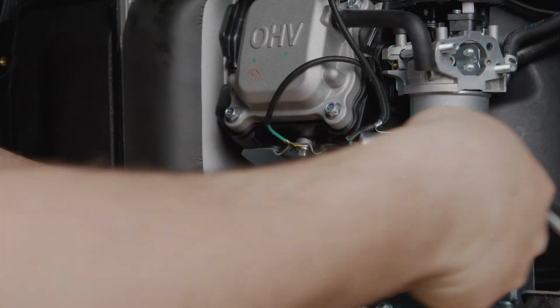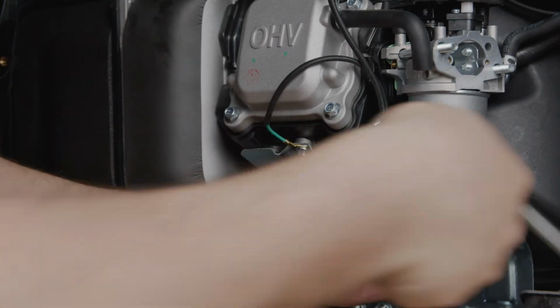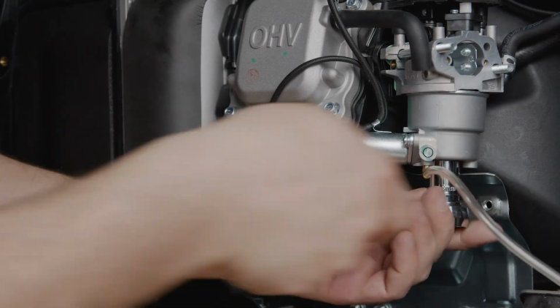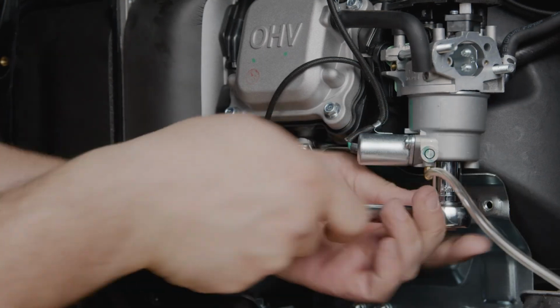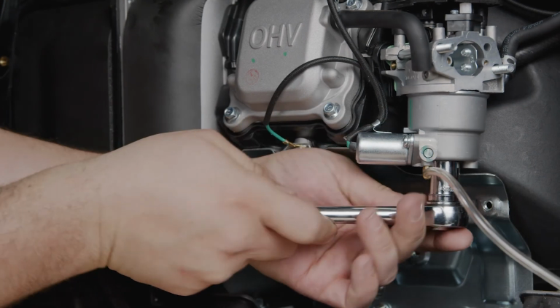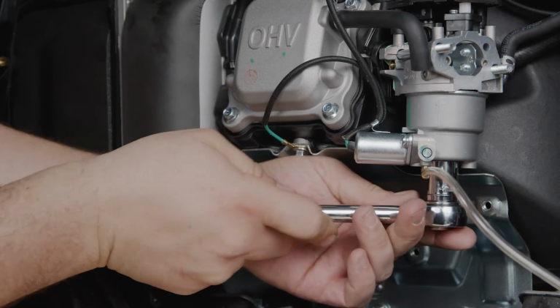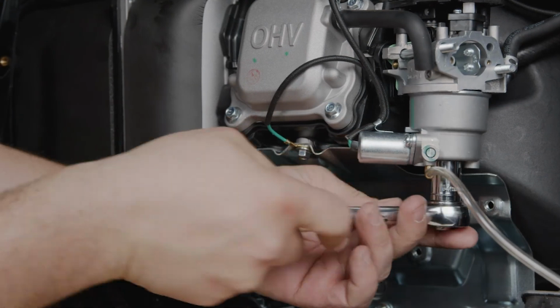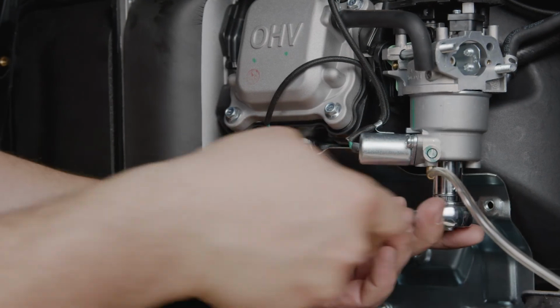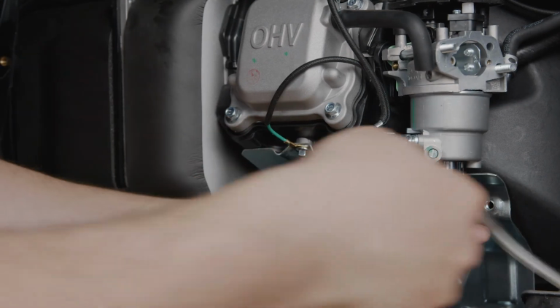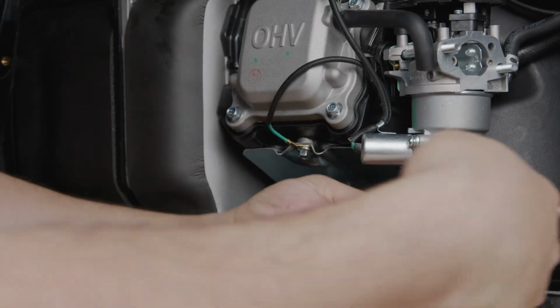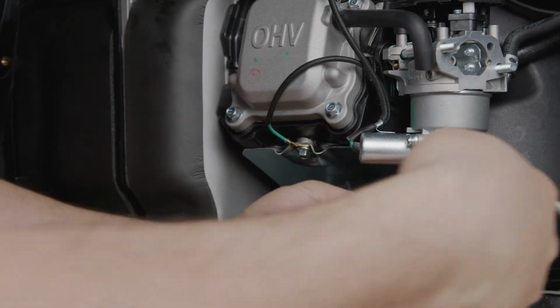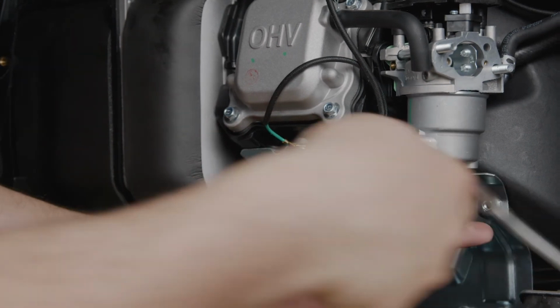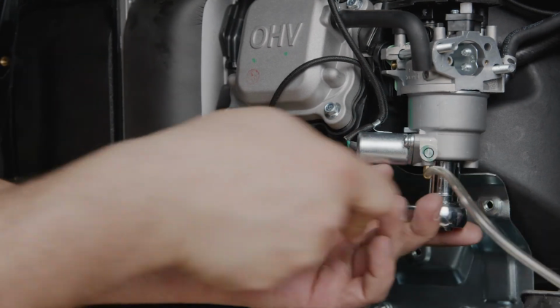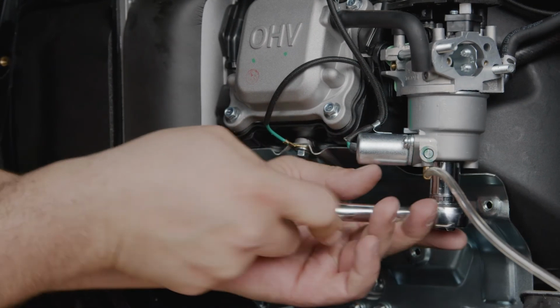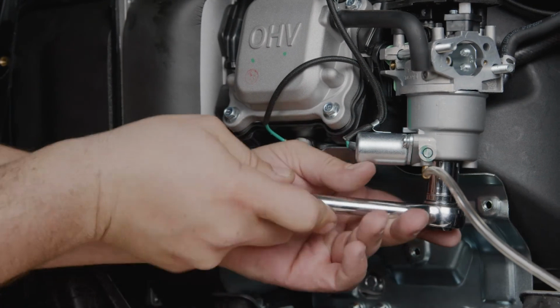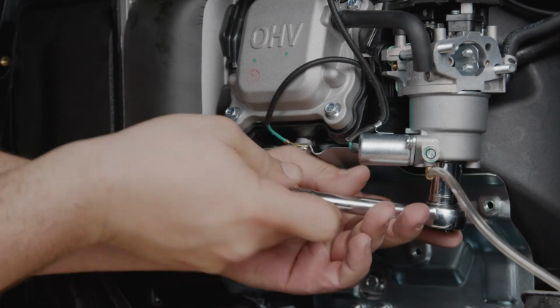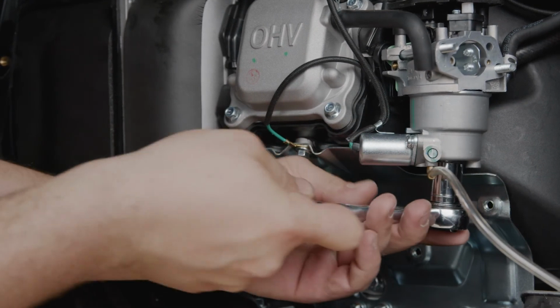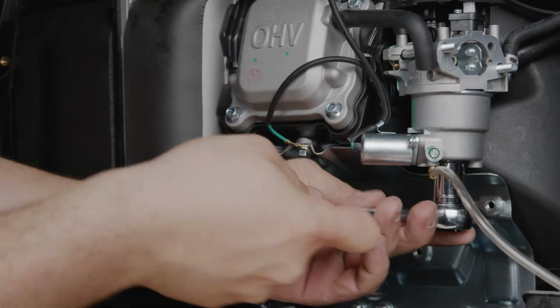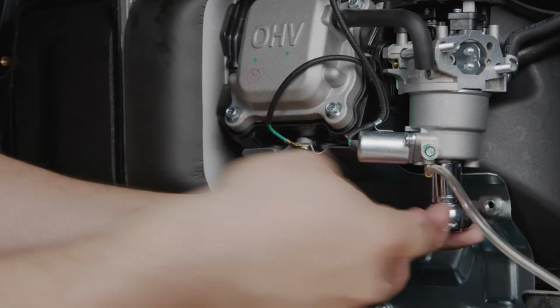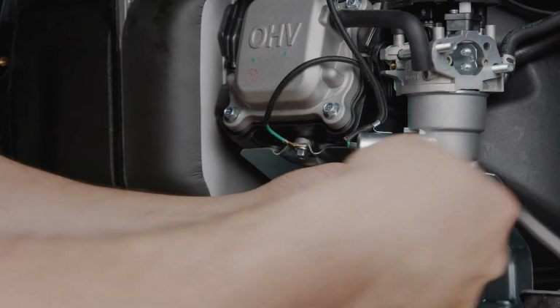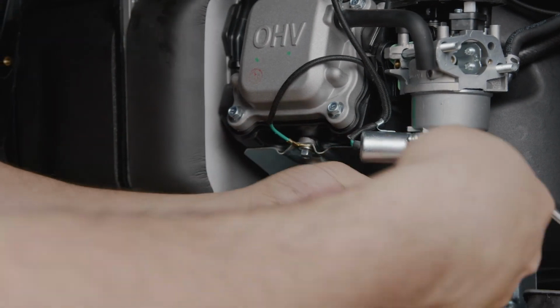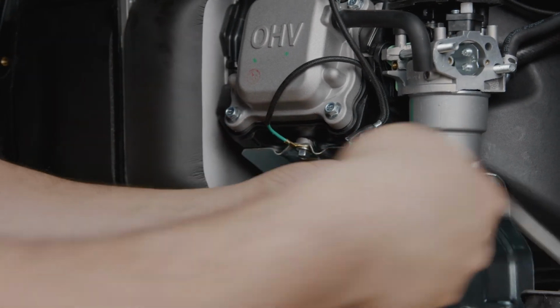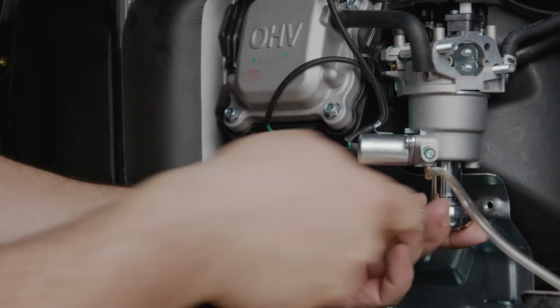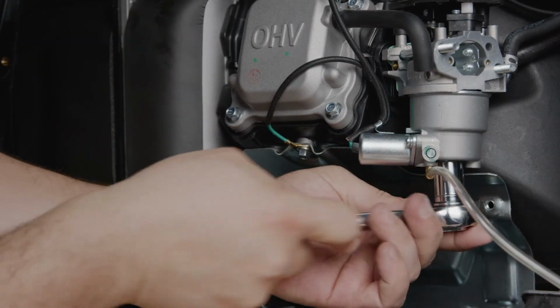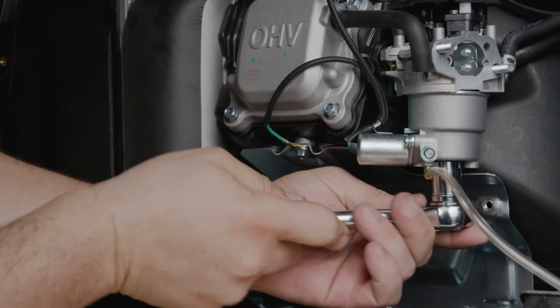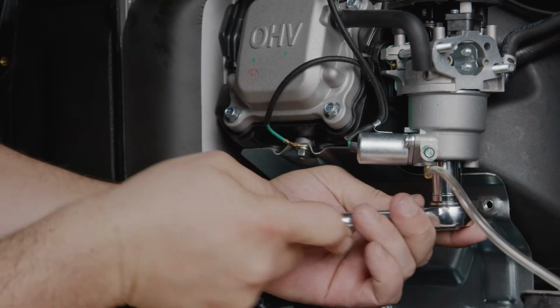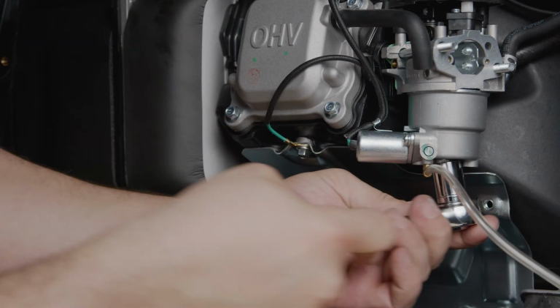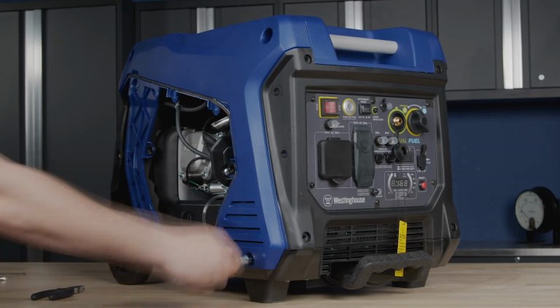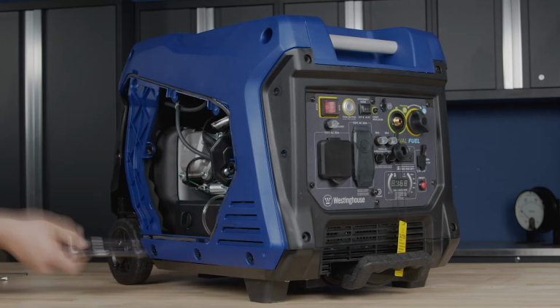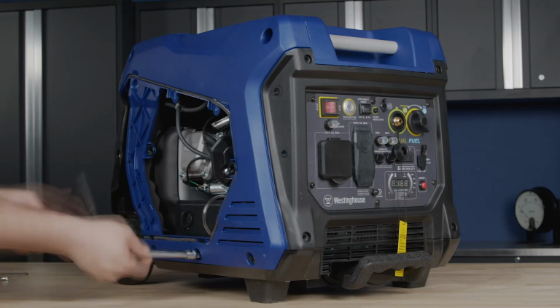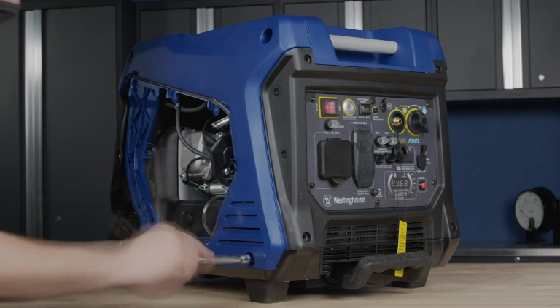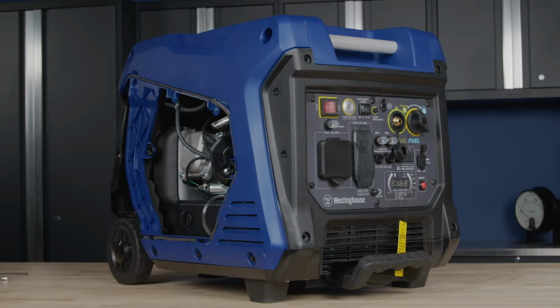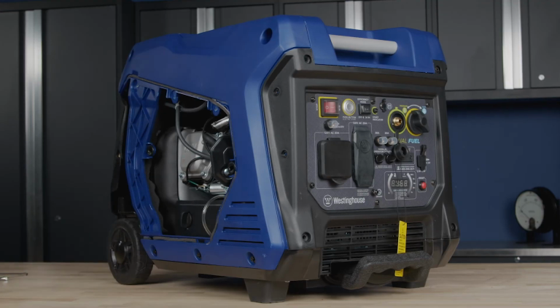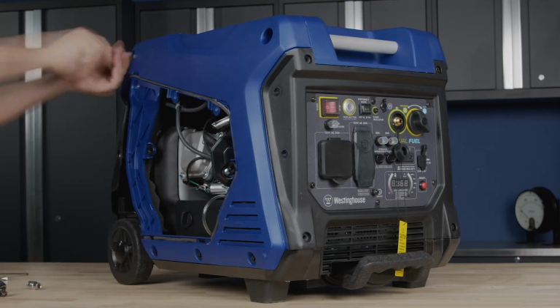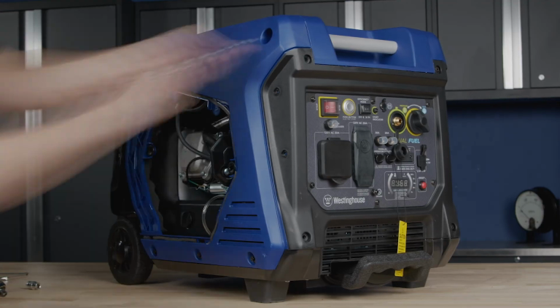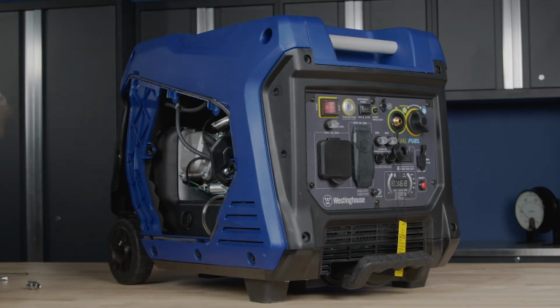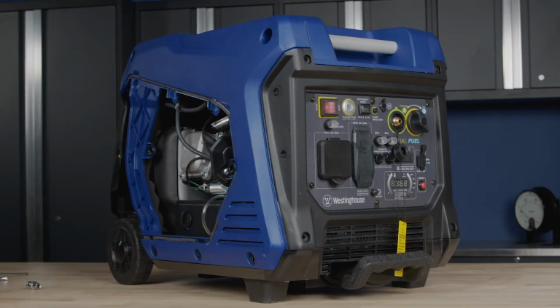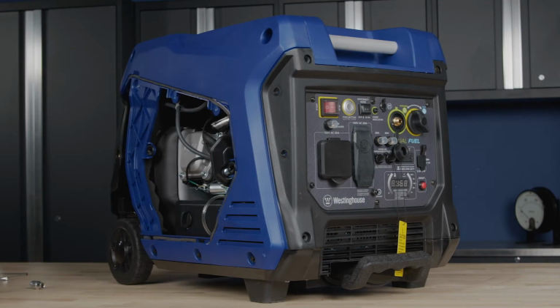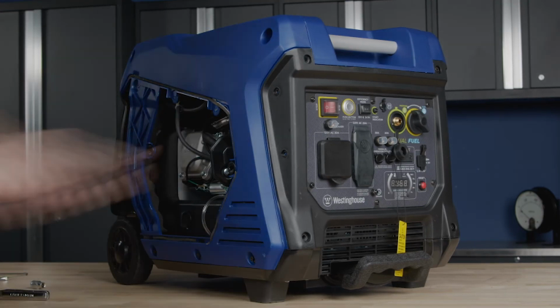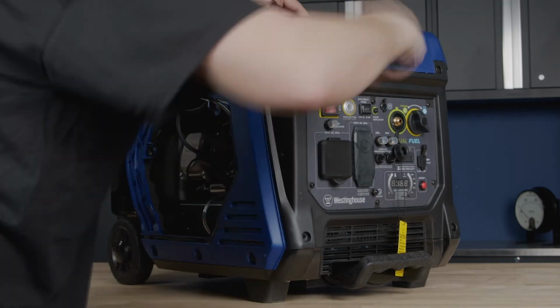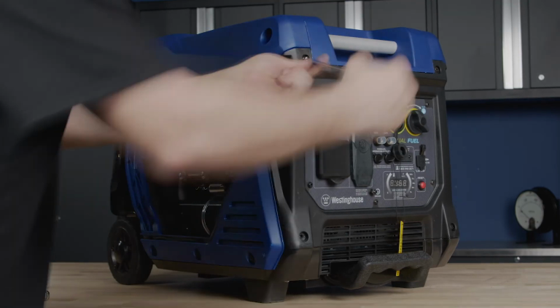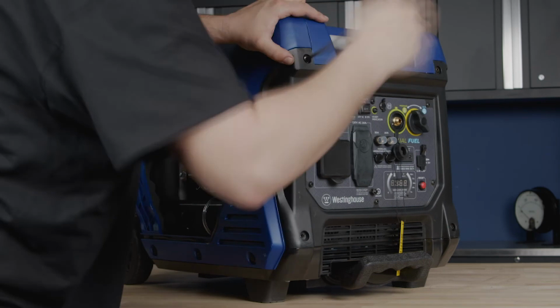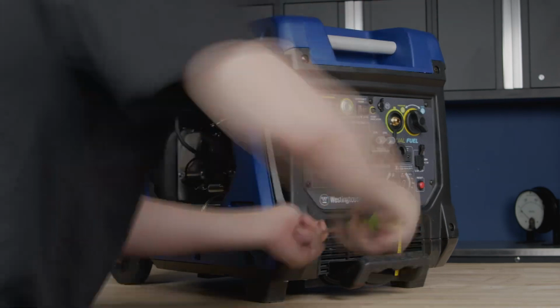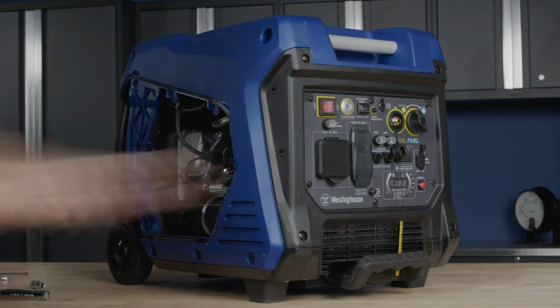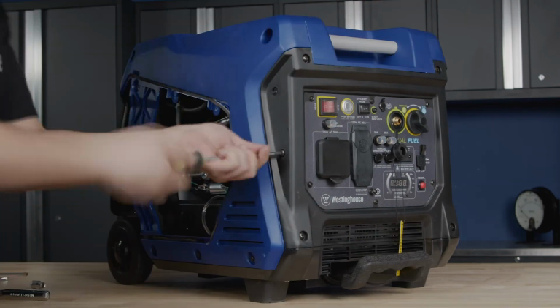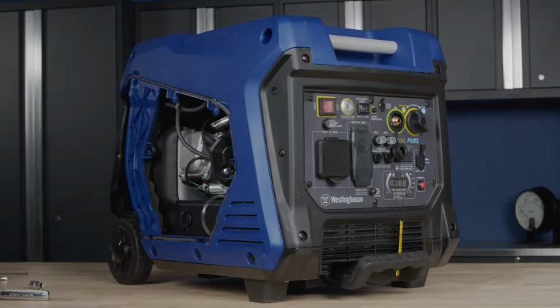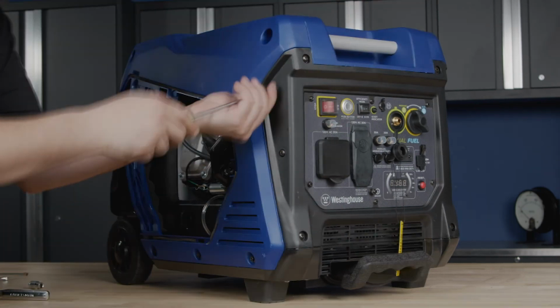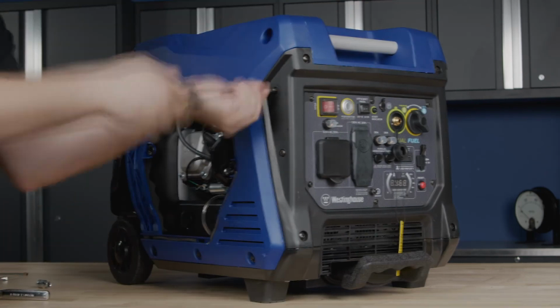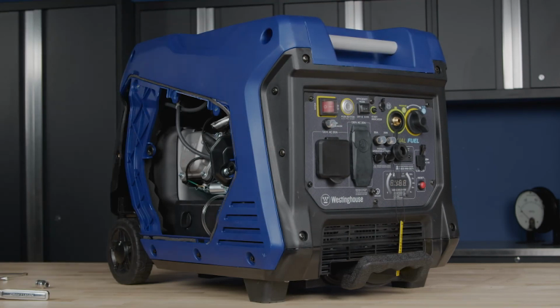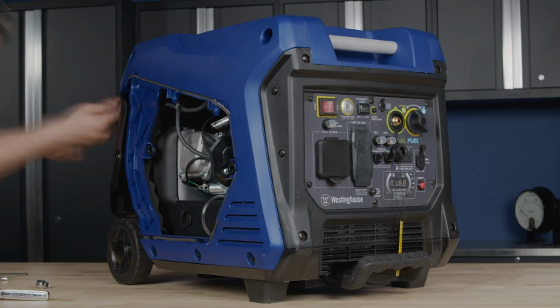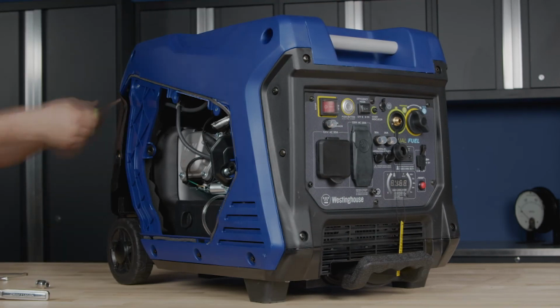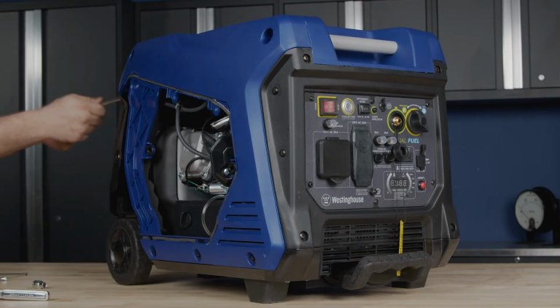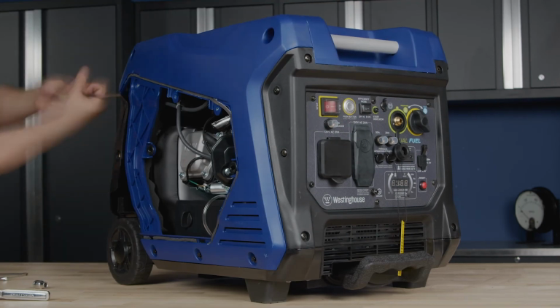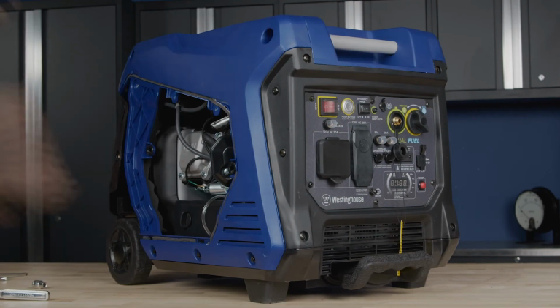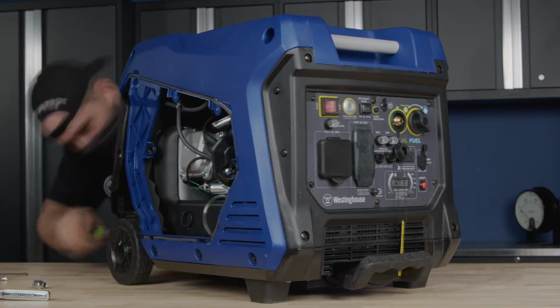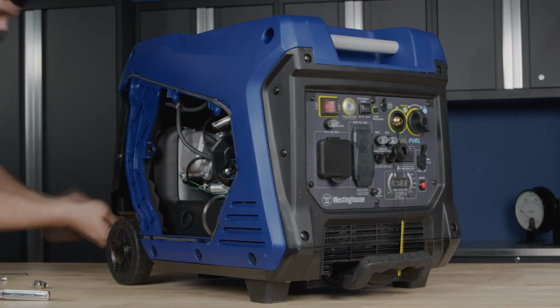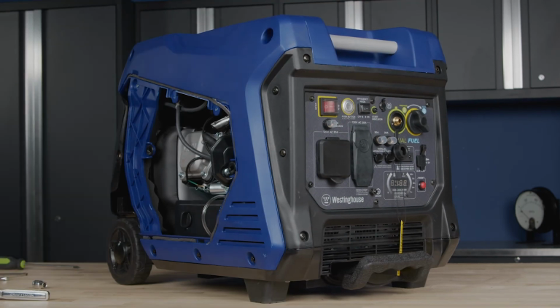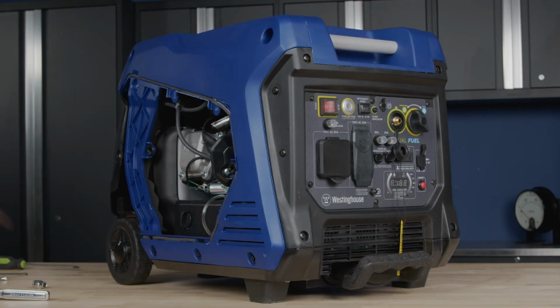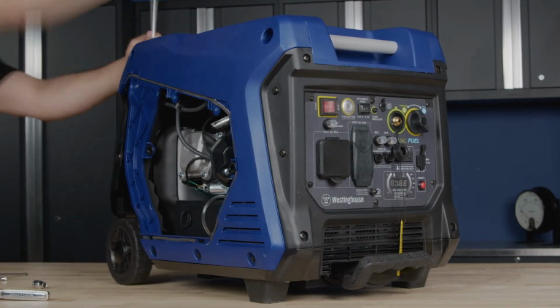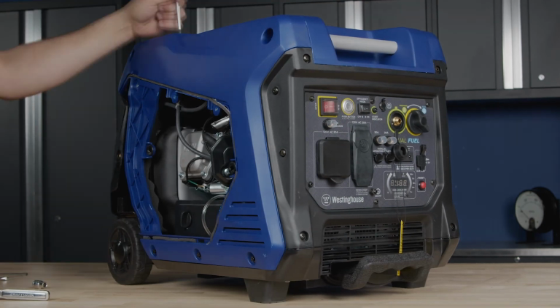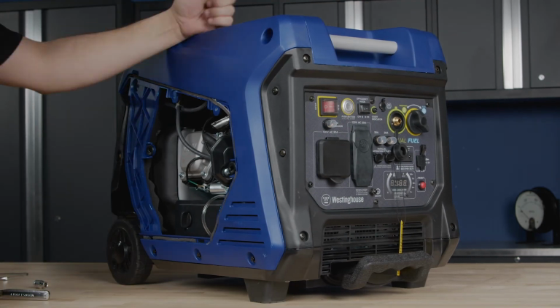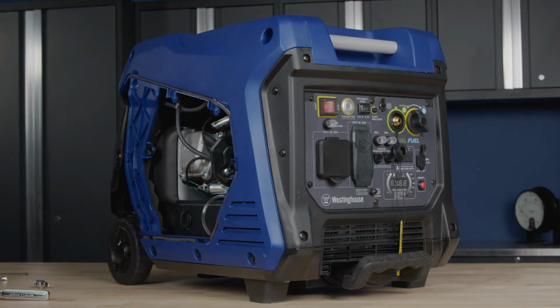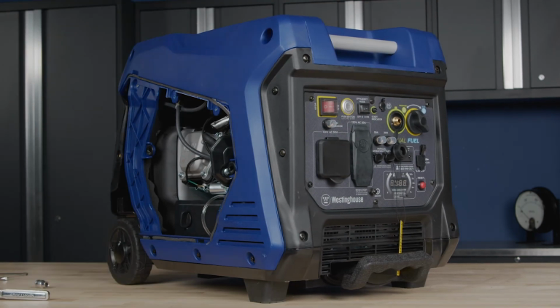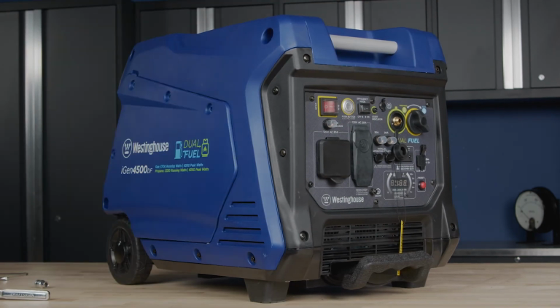Rebolt the bowl onto the bottom of the carburetor. To reassemble the generator, replace all of the parts in the reverse order that they were removed.